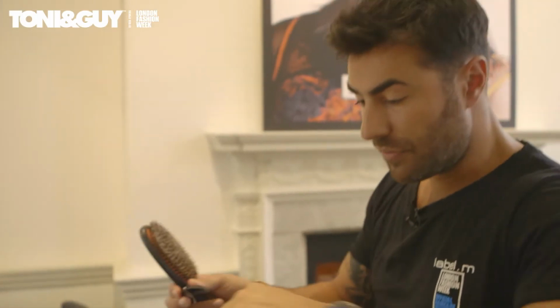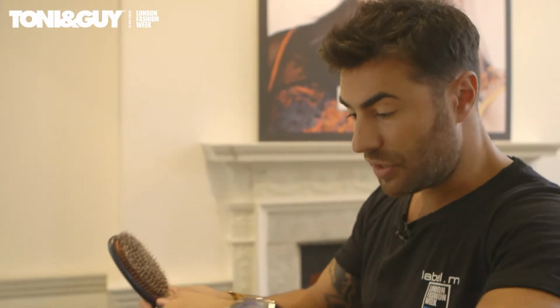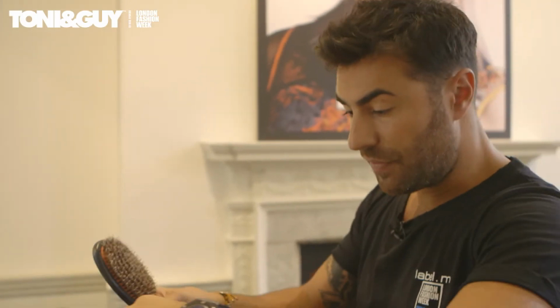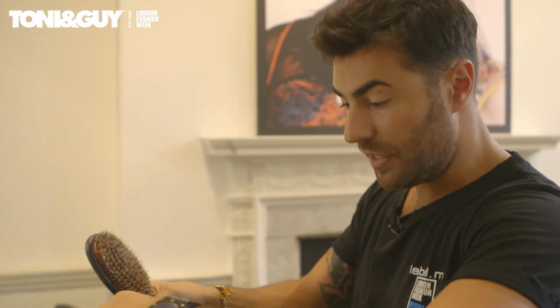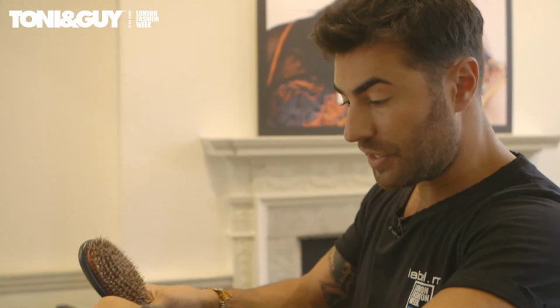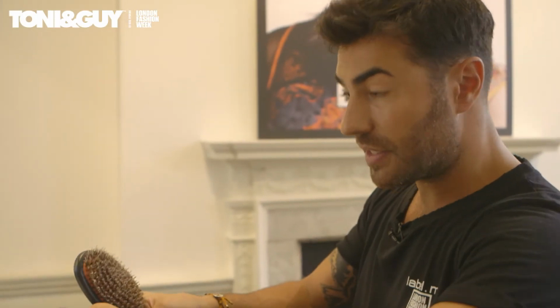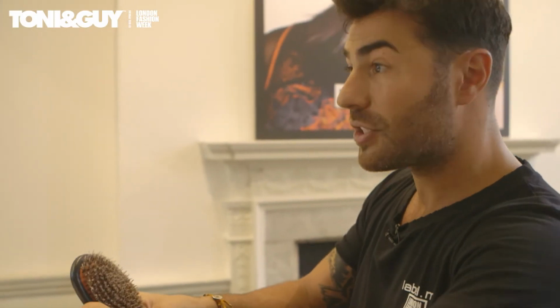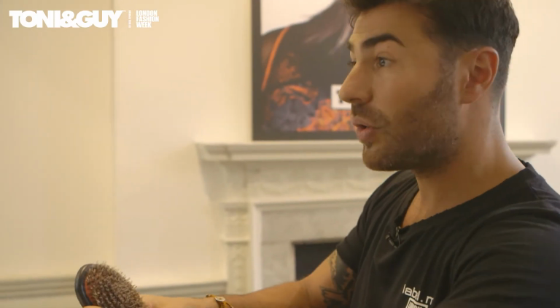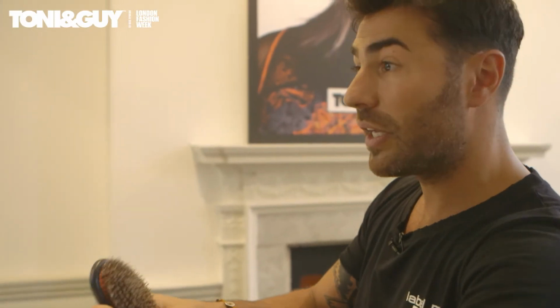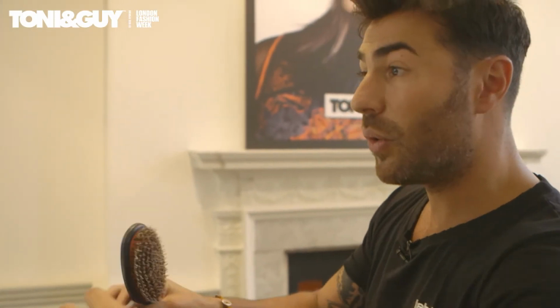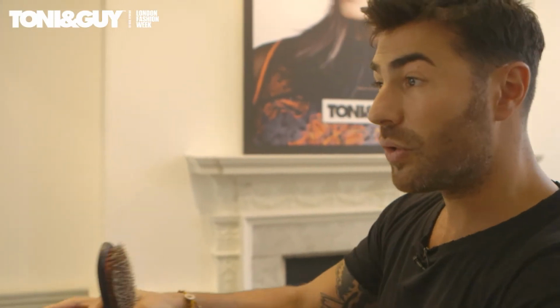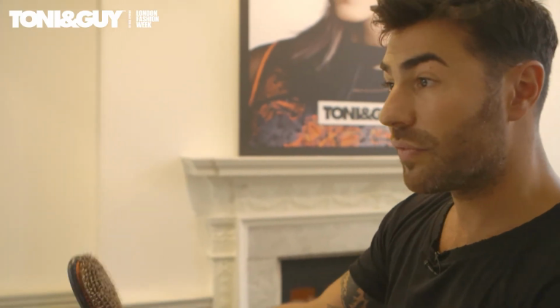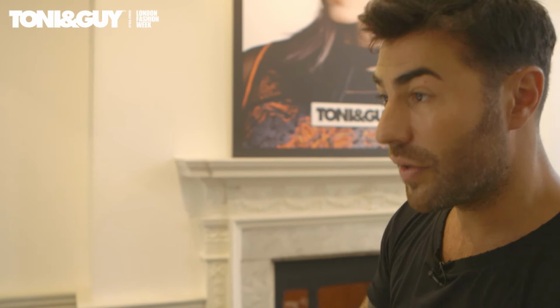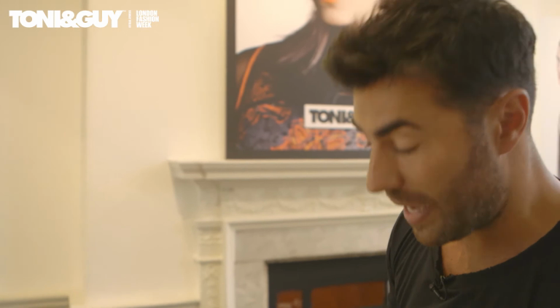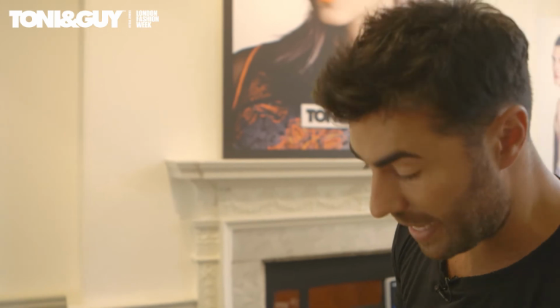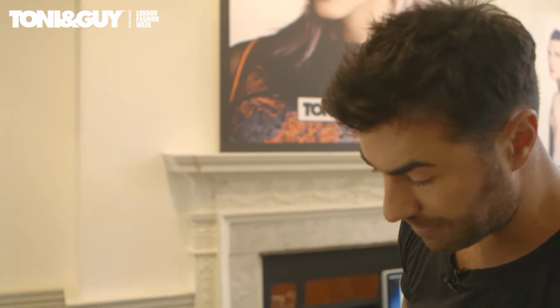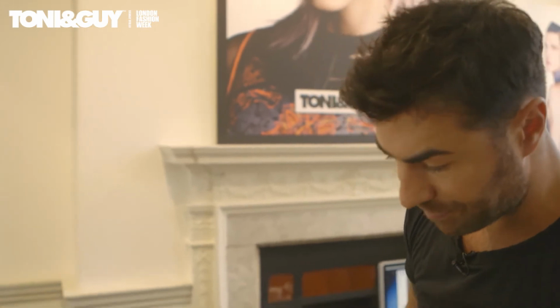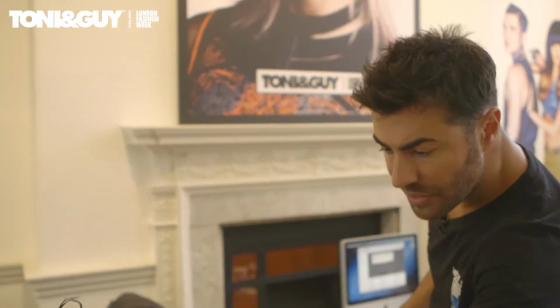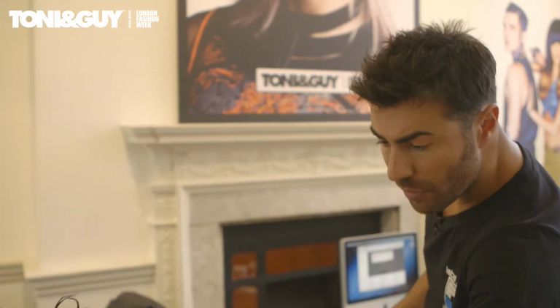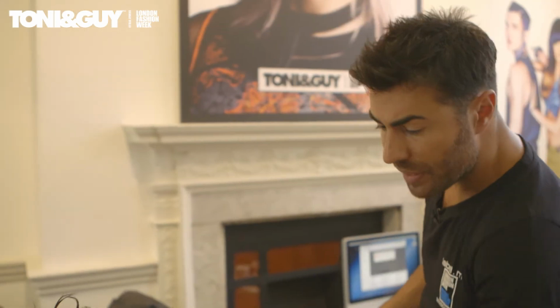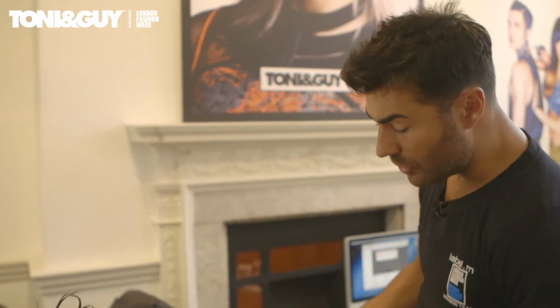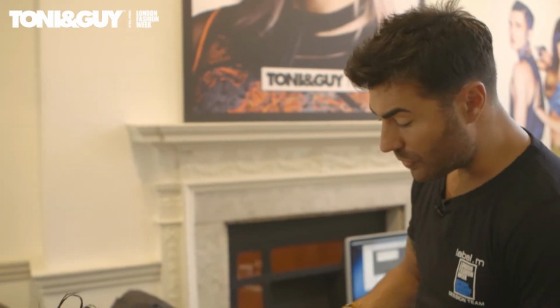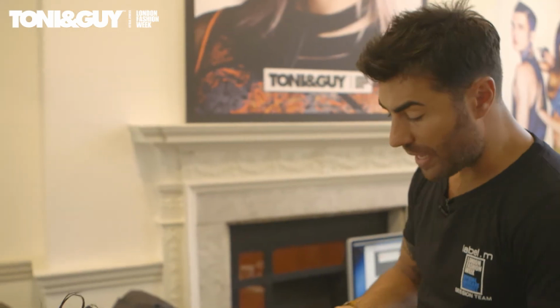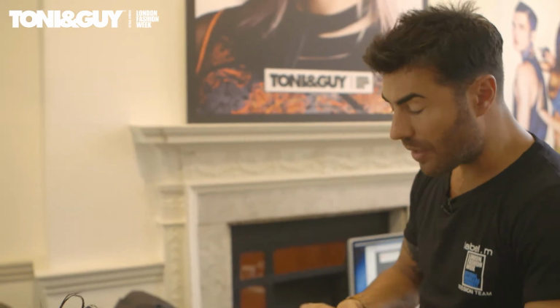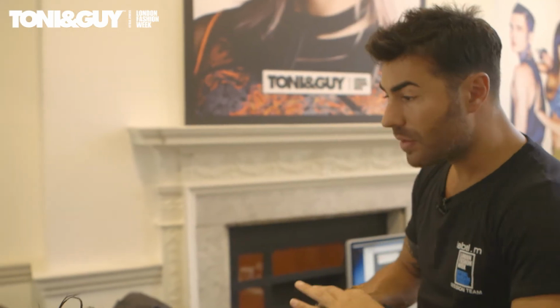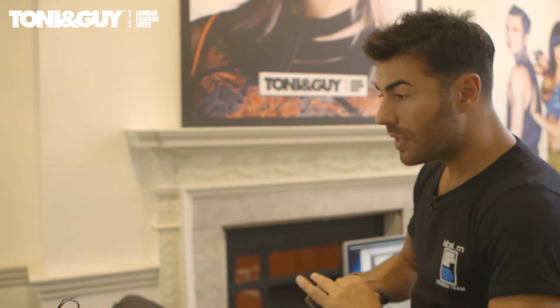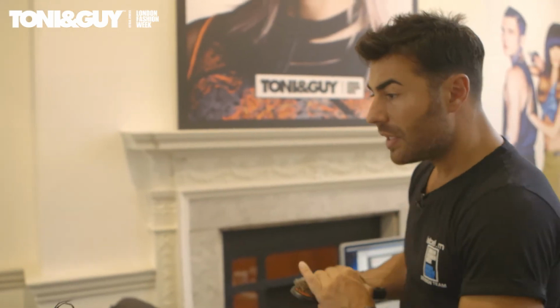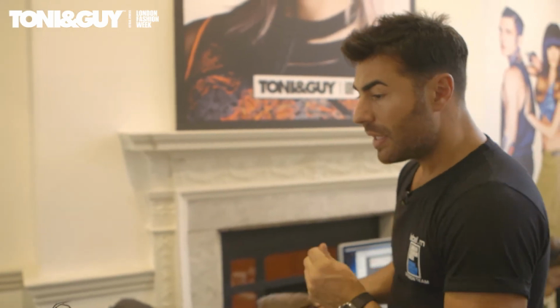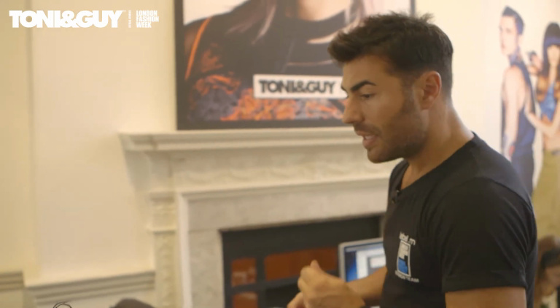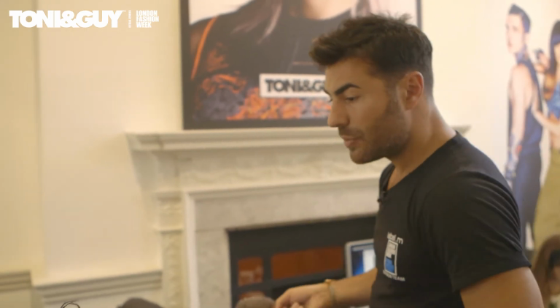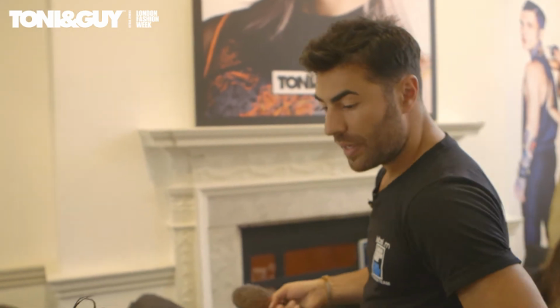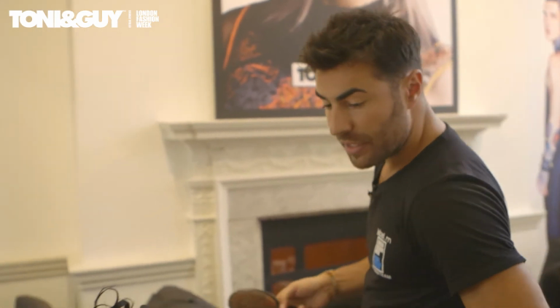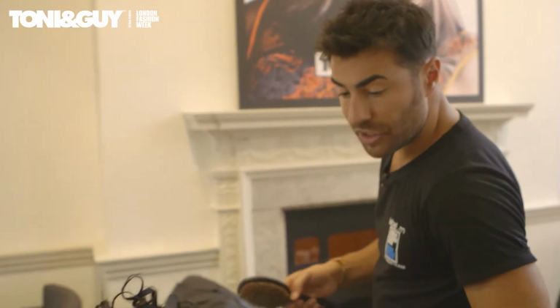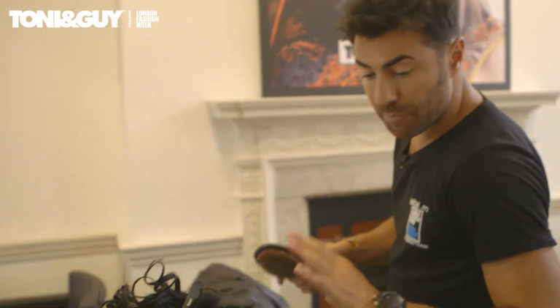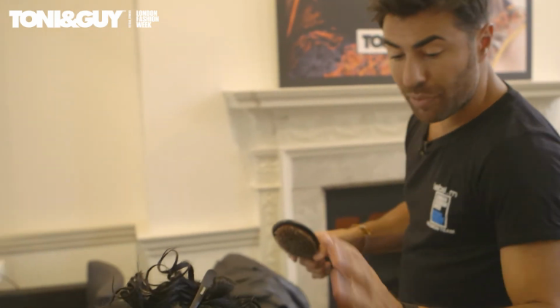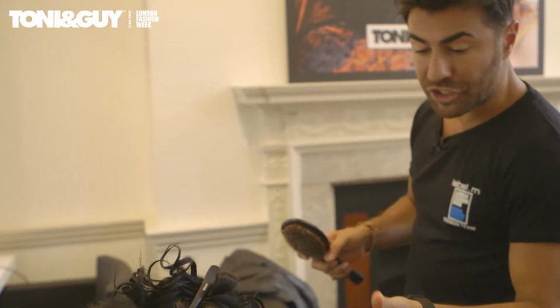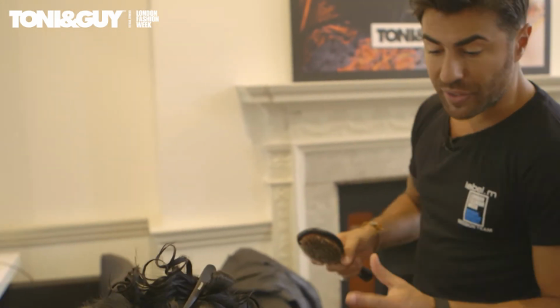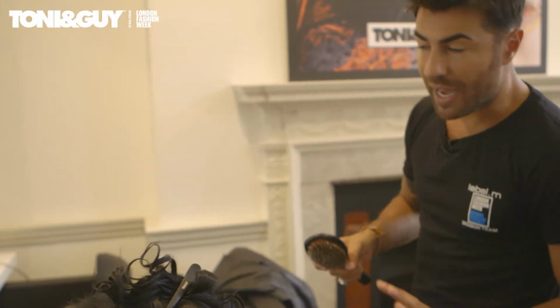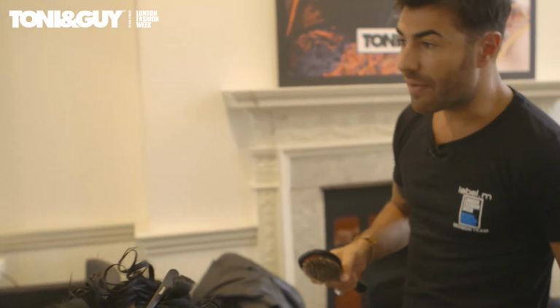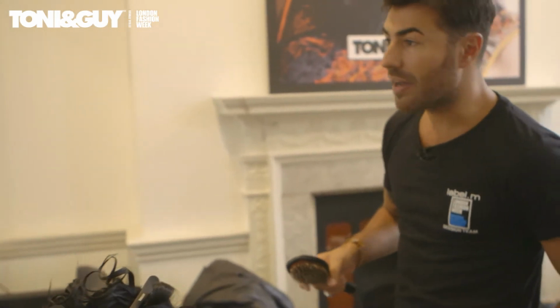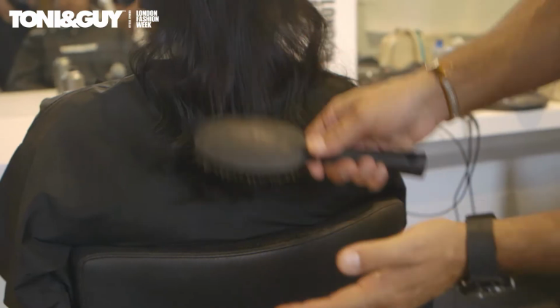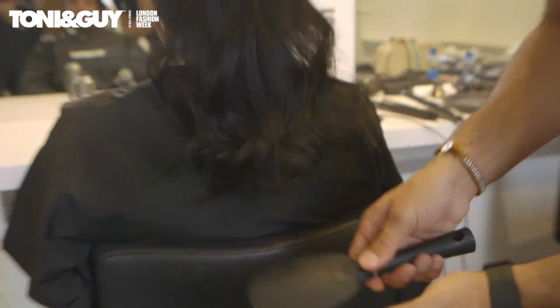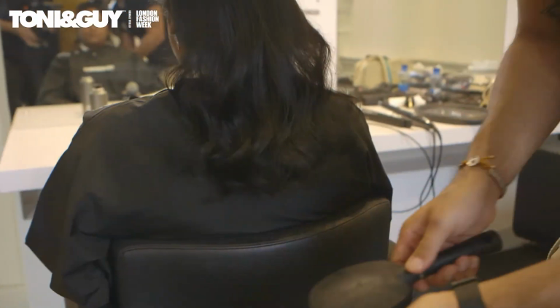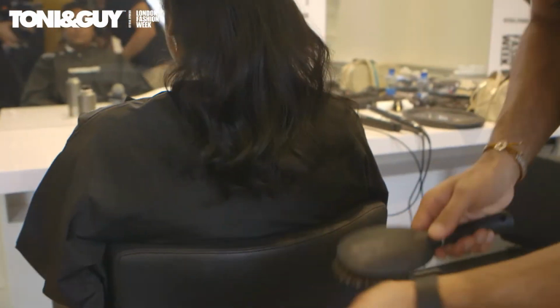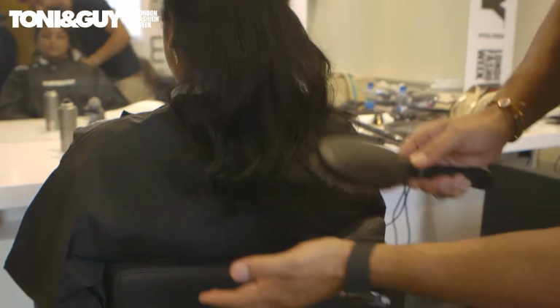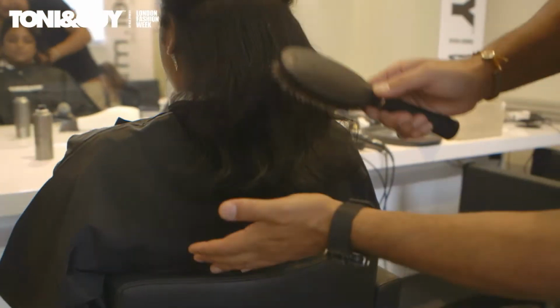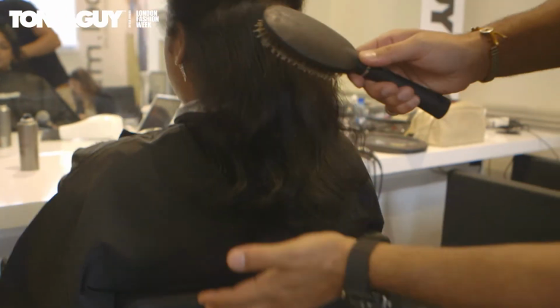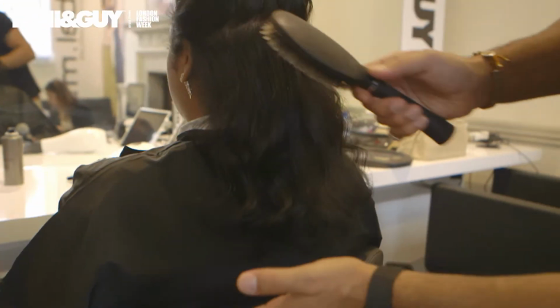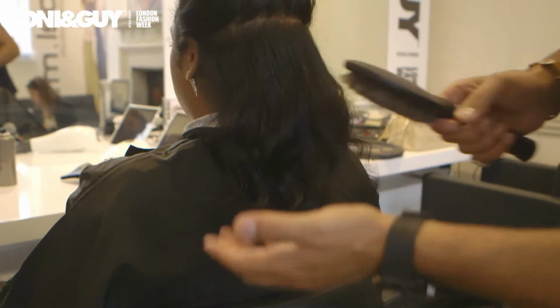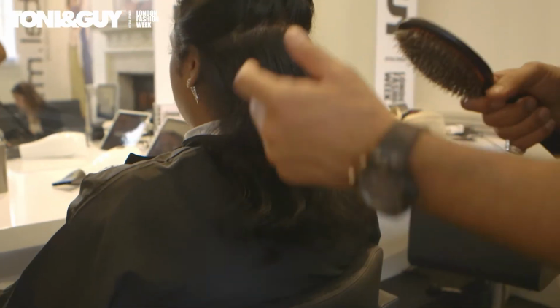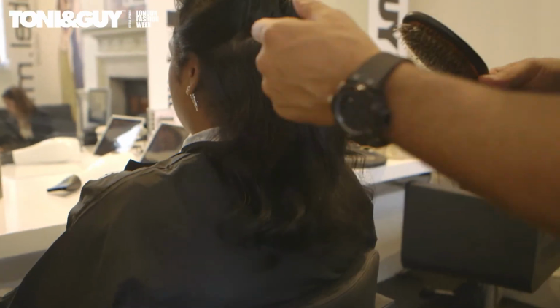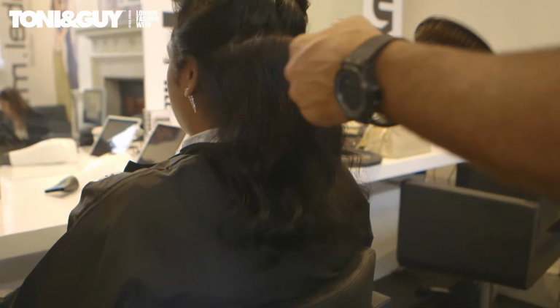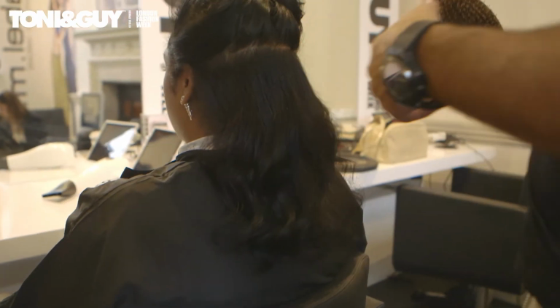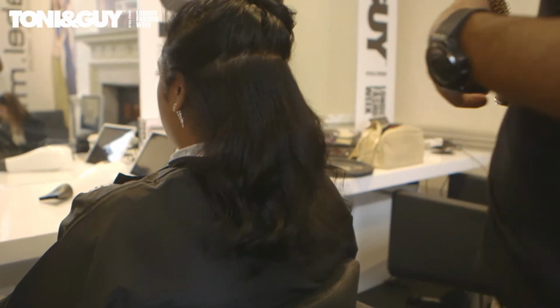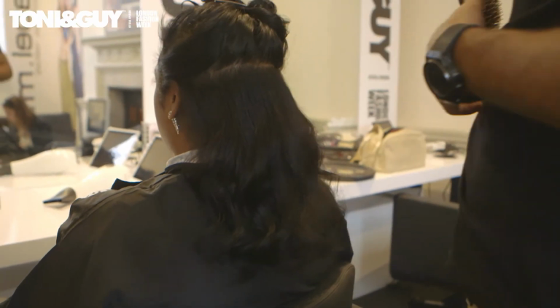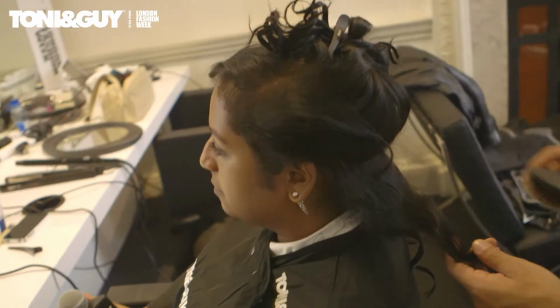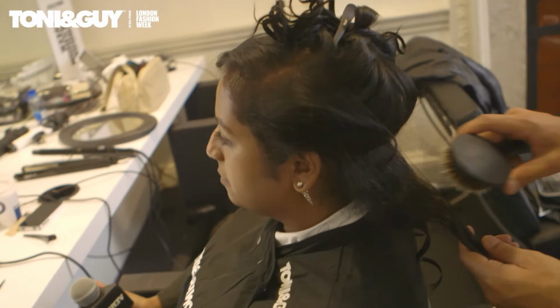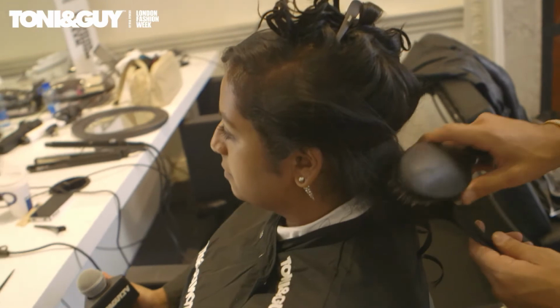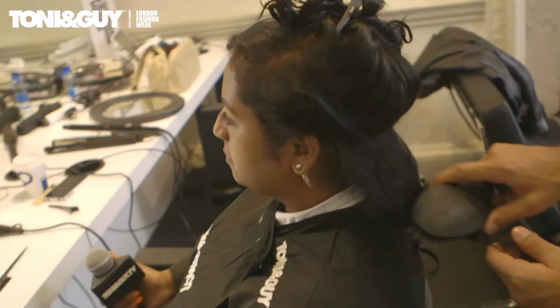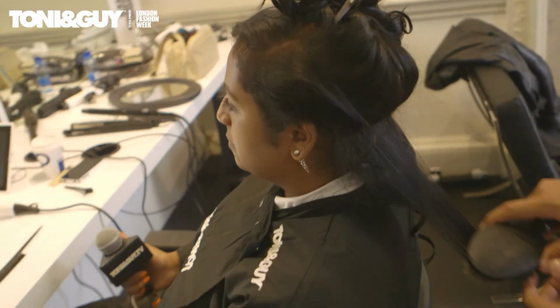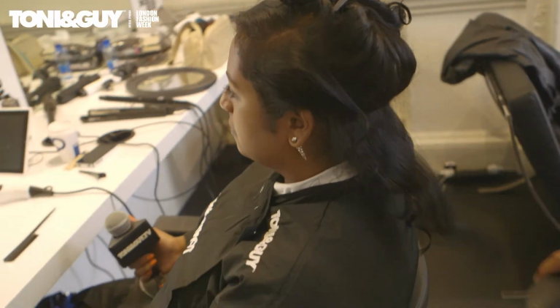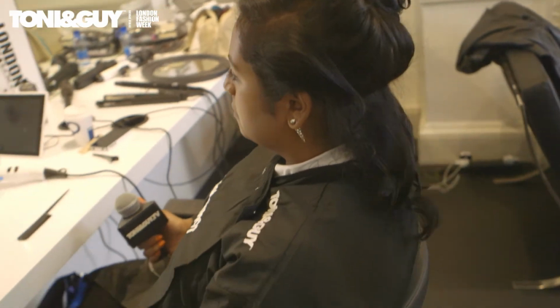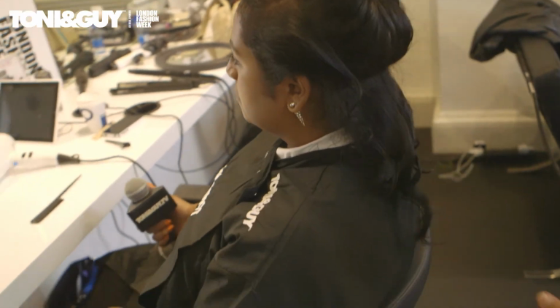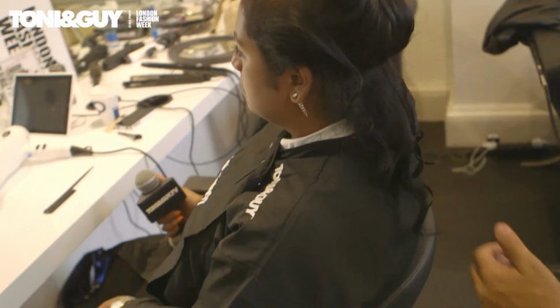I've just finished tonging all of your hair. What we're going to do now is brush your hair out and see how it responds, then put a little bit of shine in it.